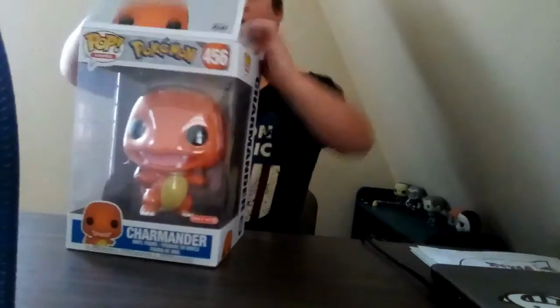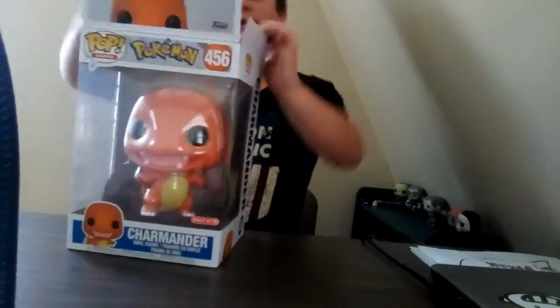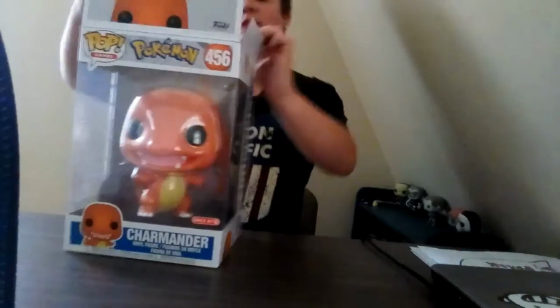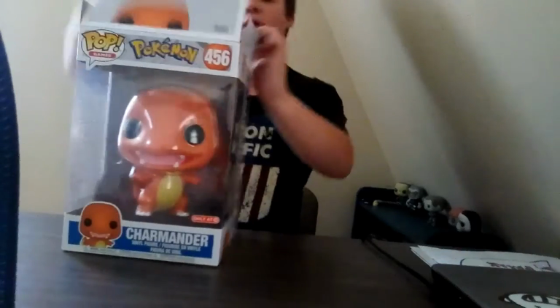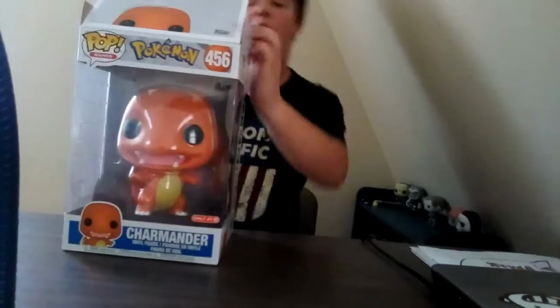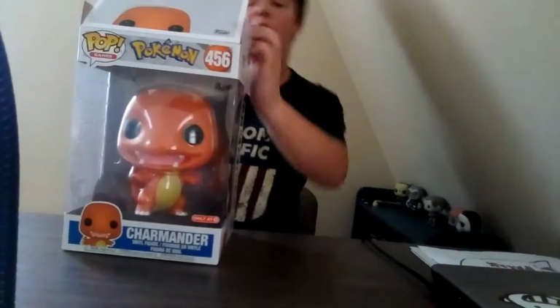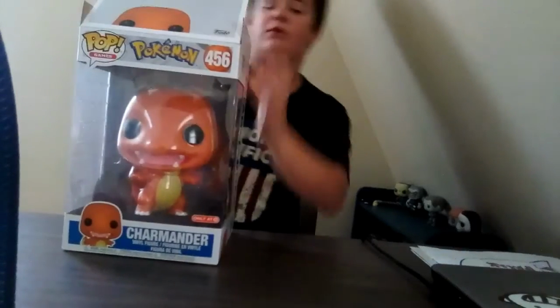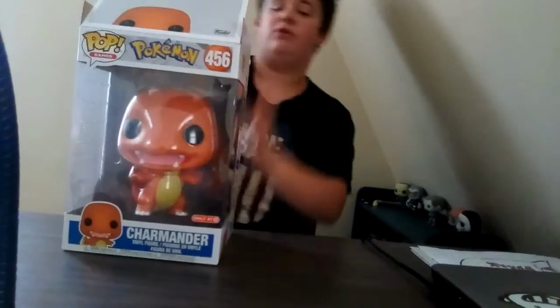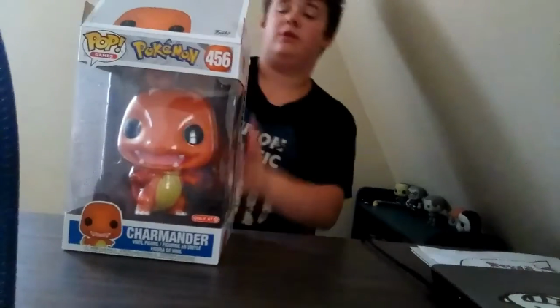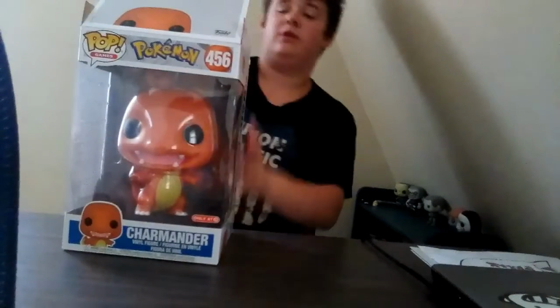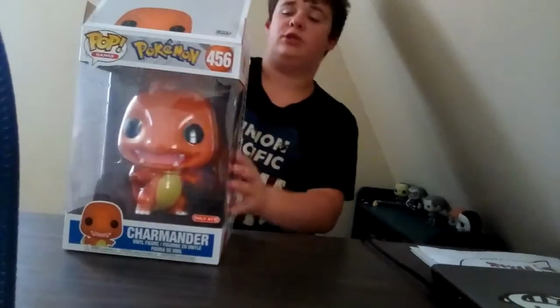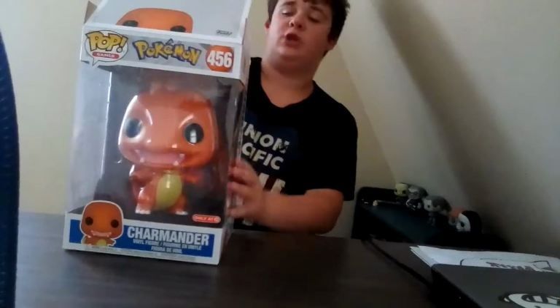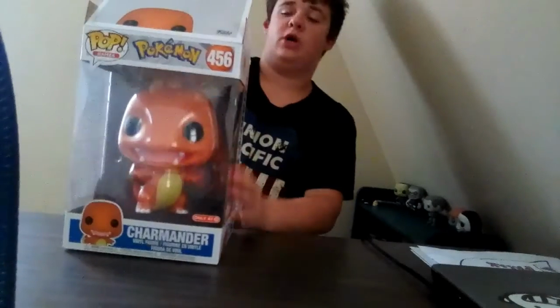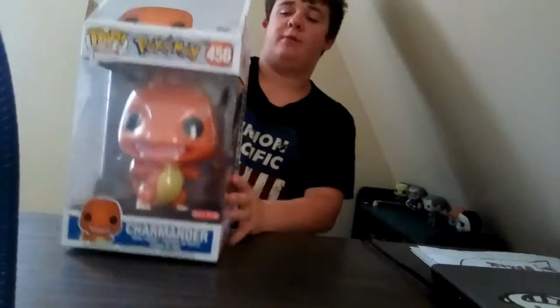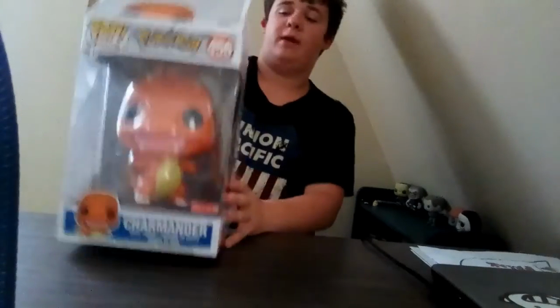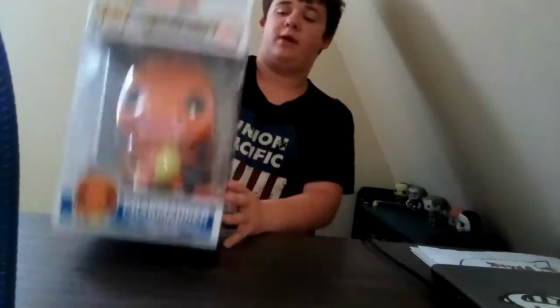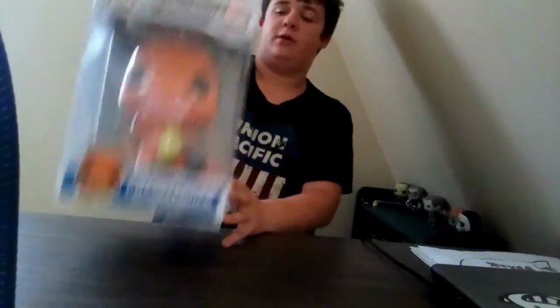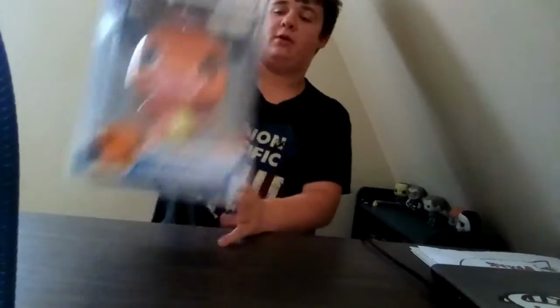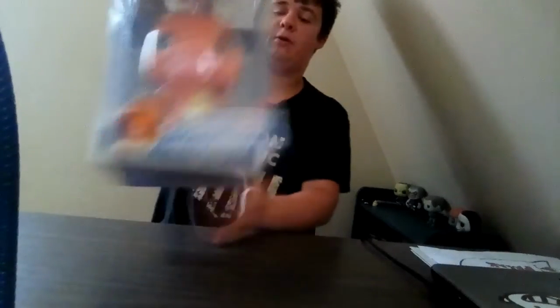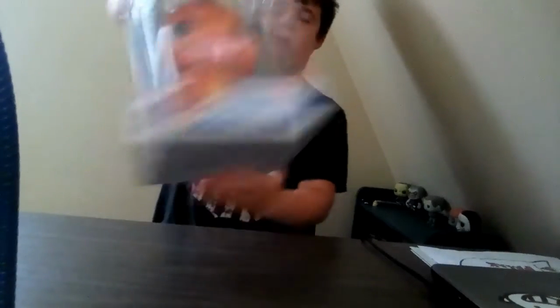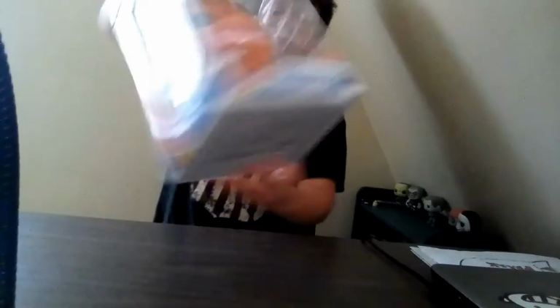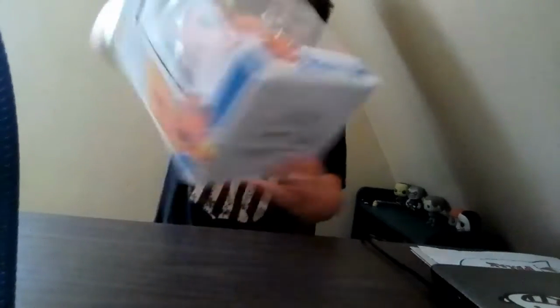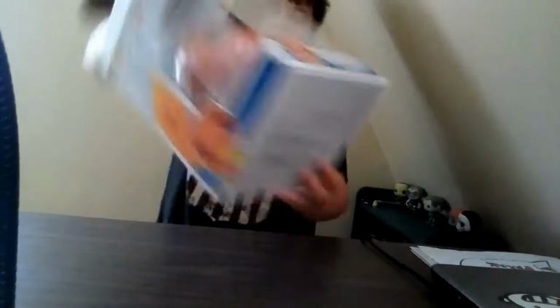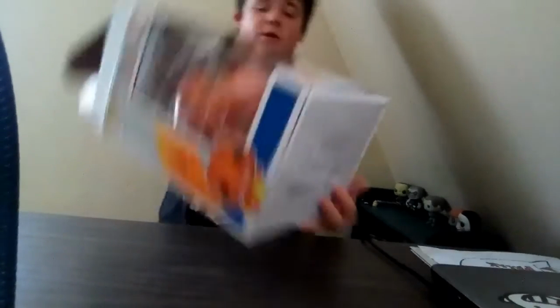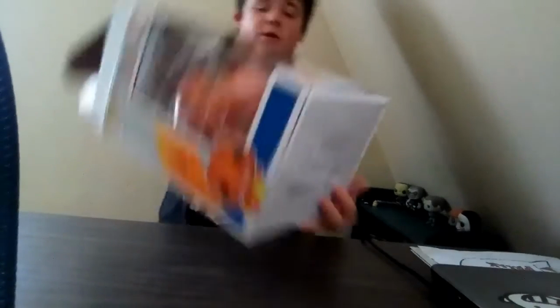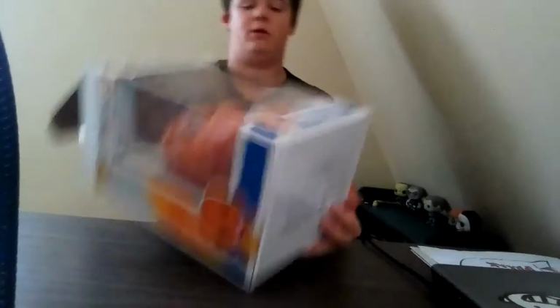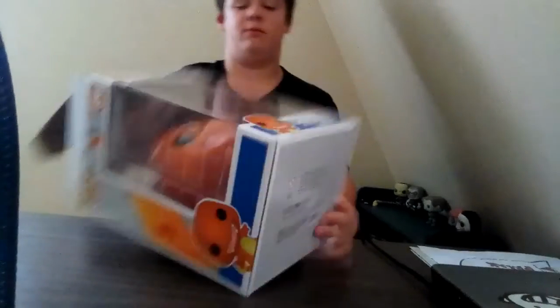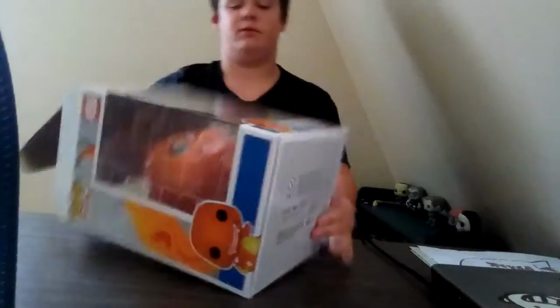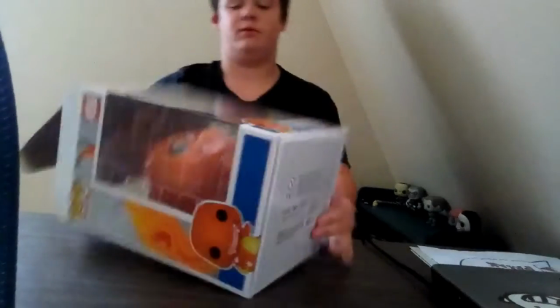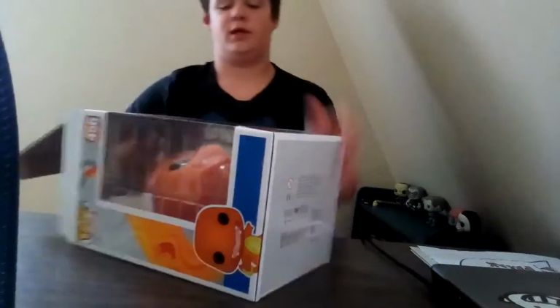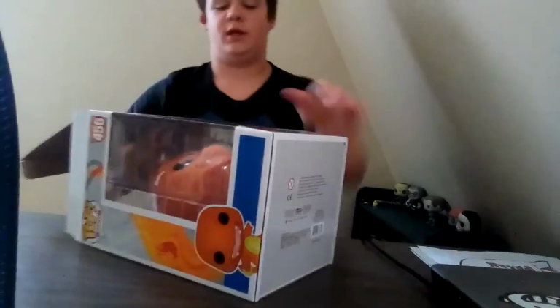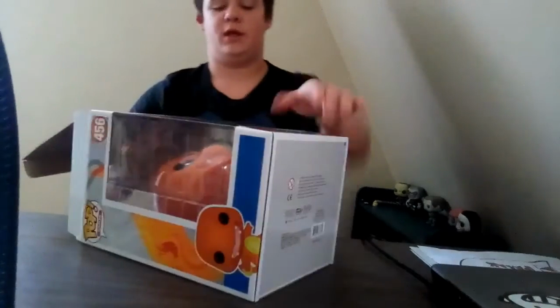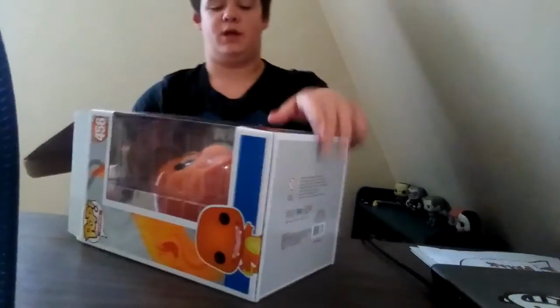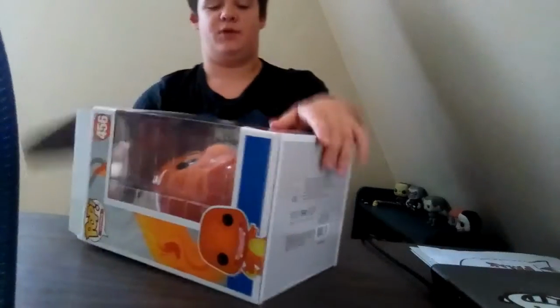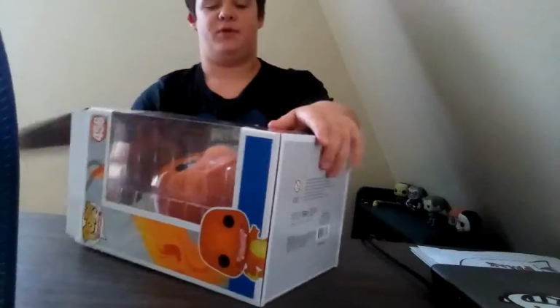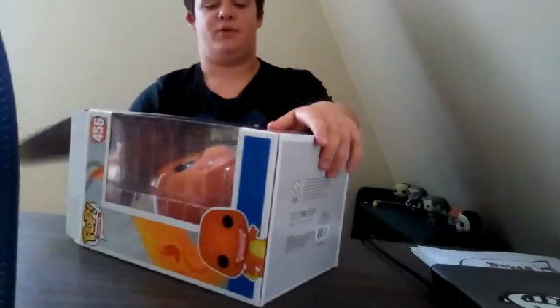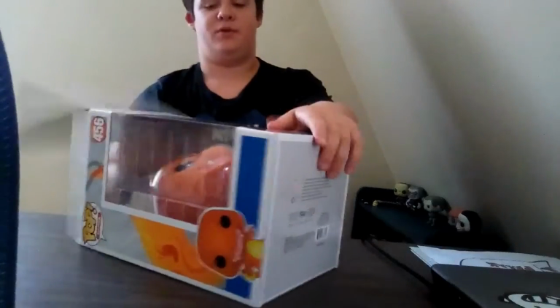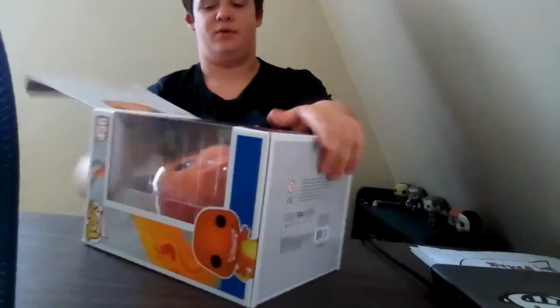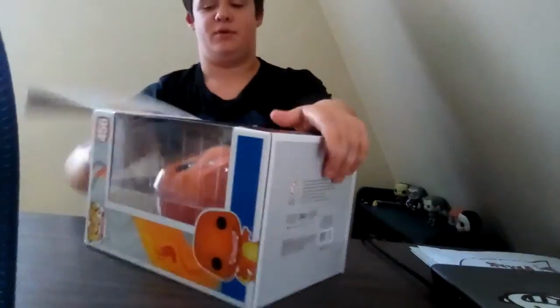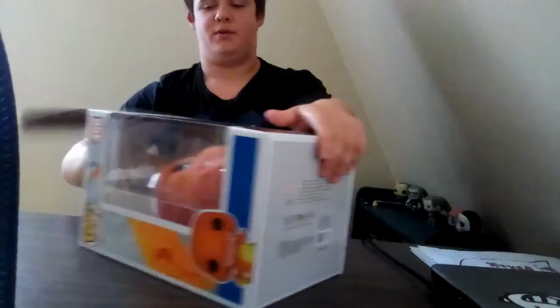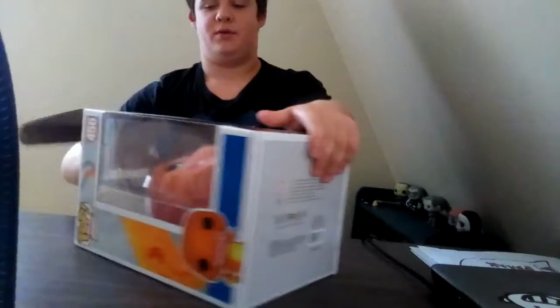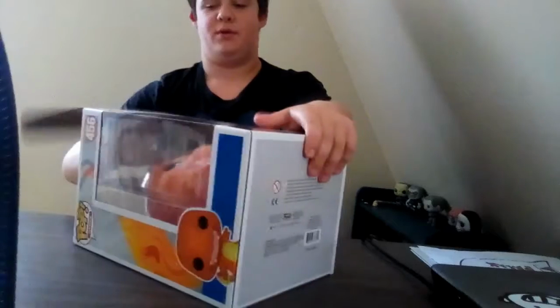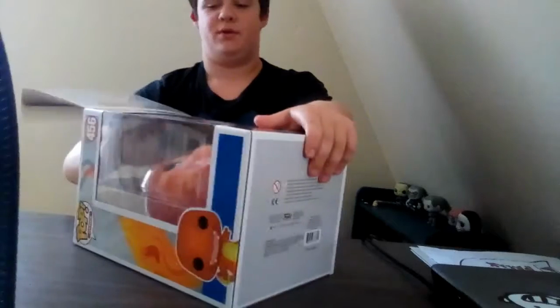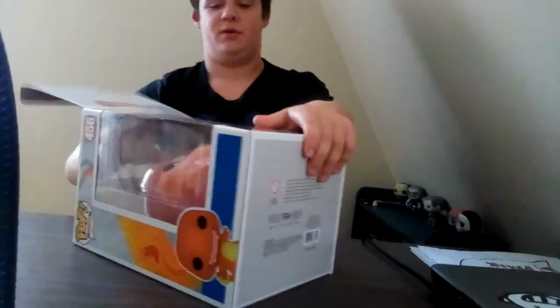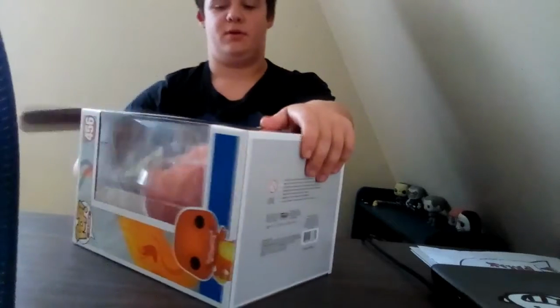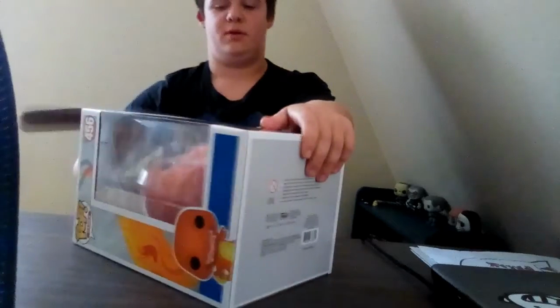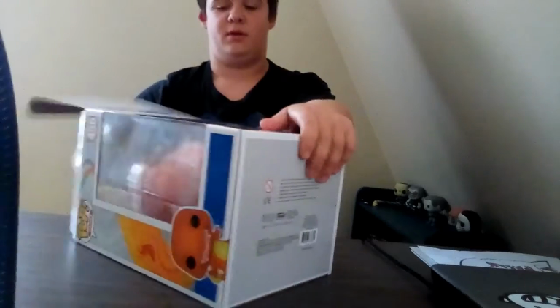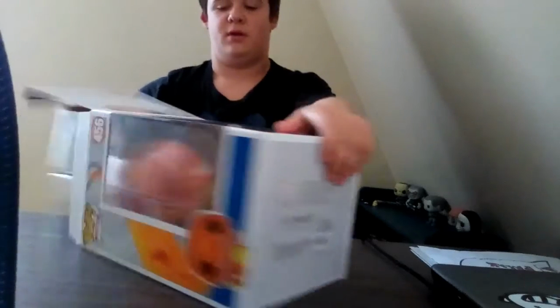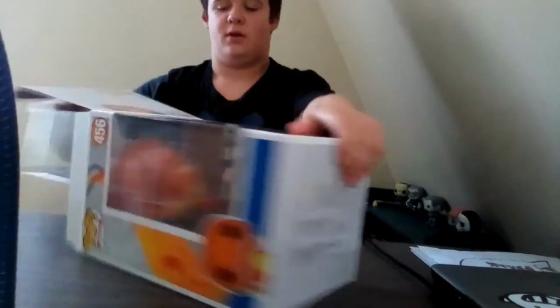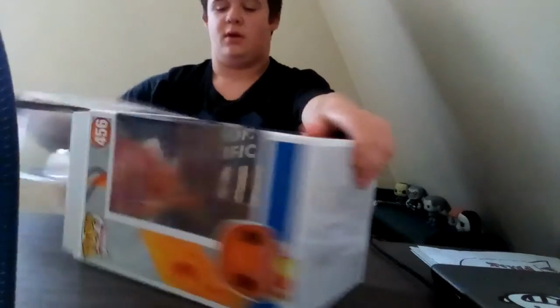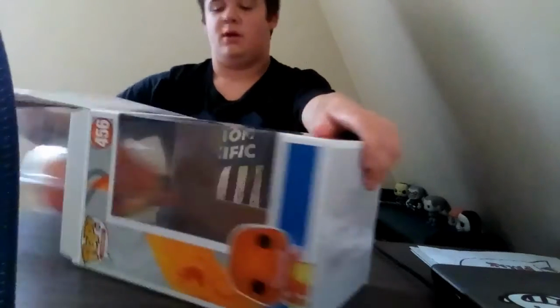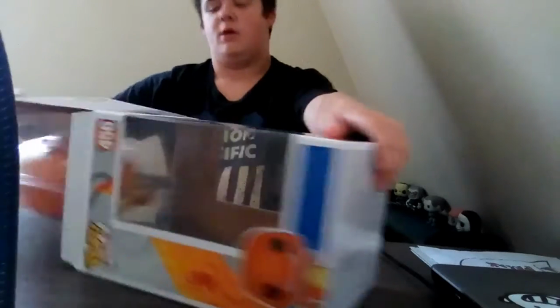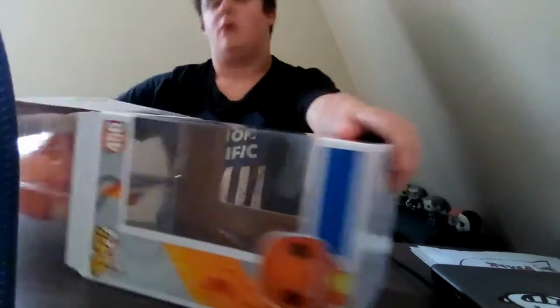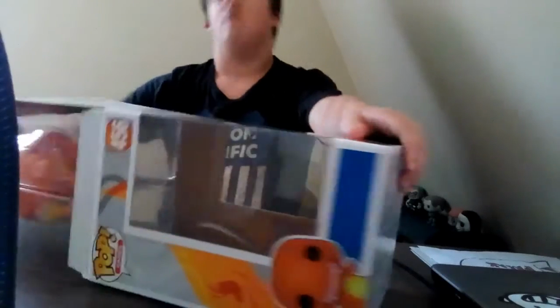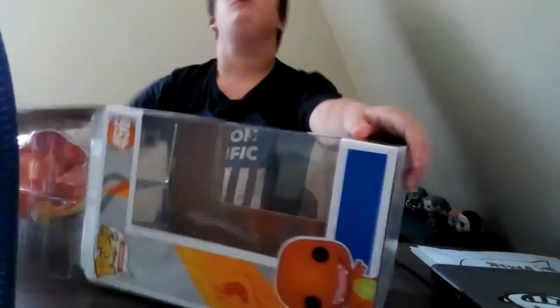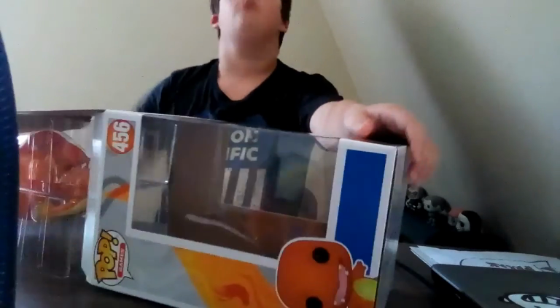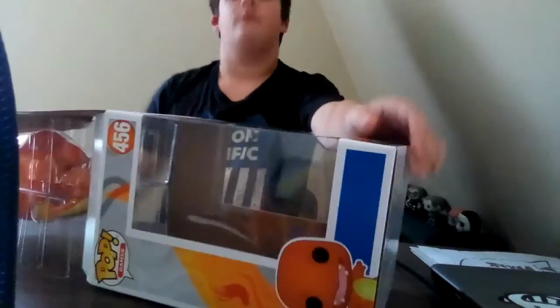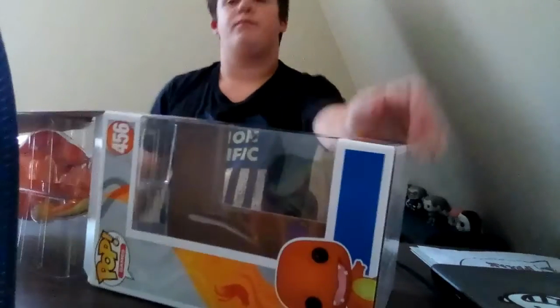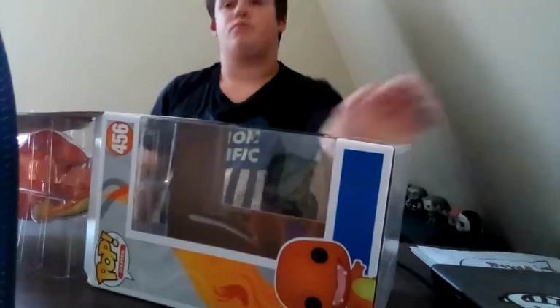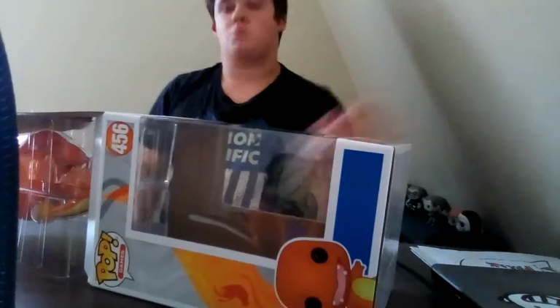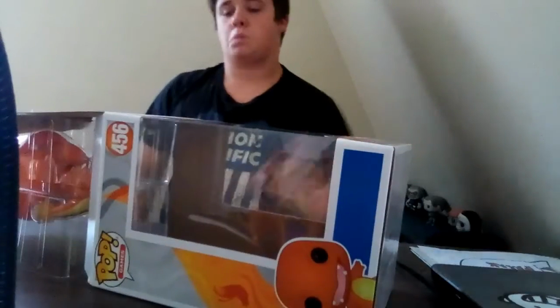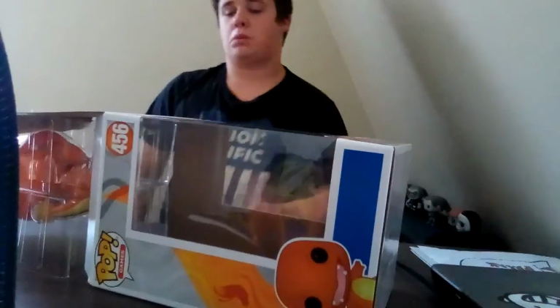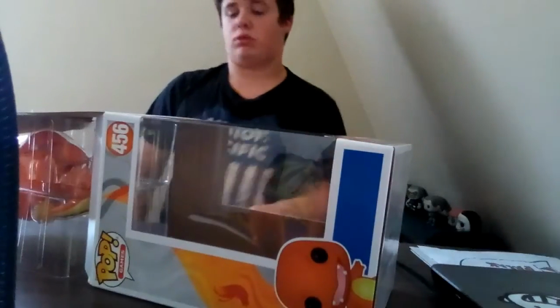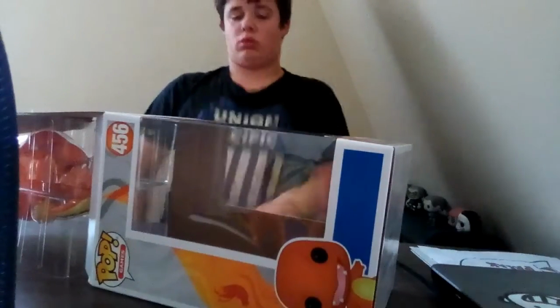Let's get right into this Charmander video. I think it's a pretty balanced pop.